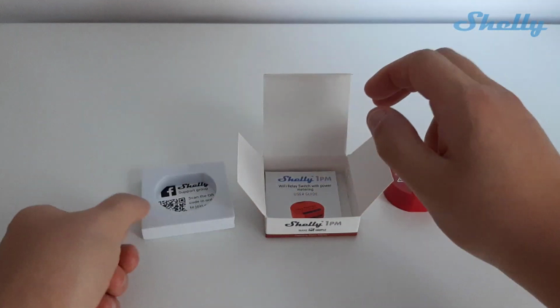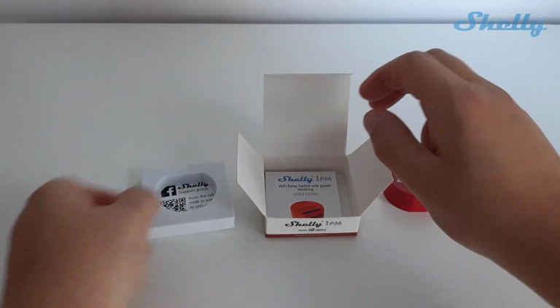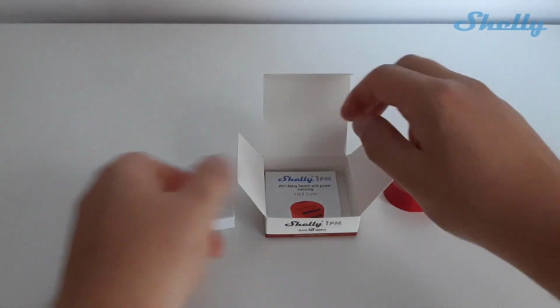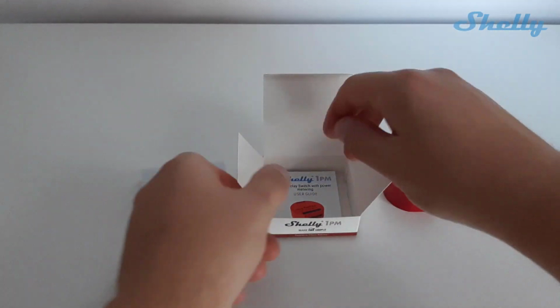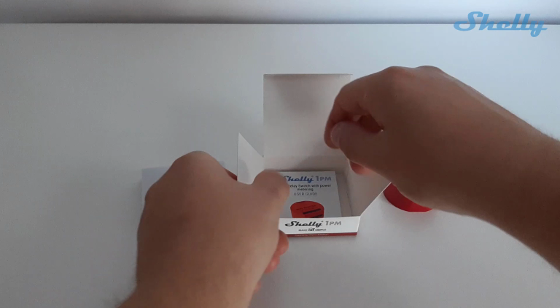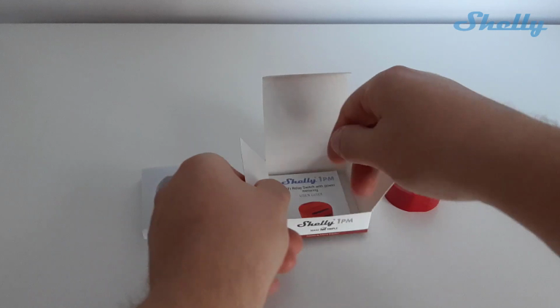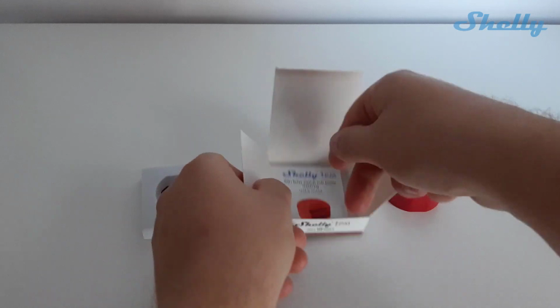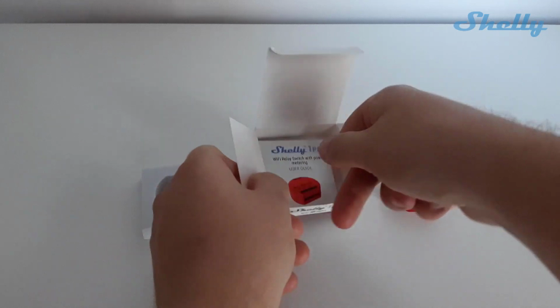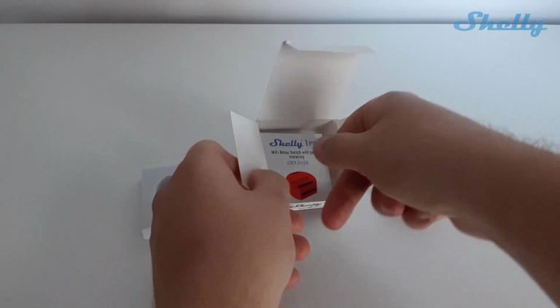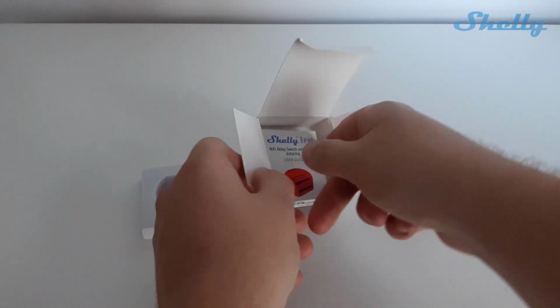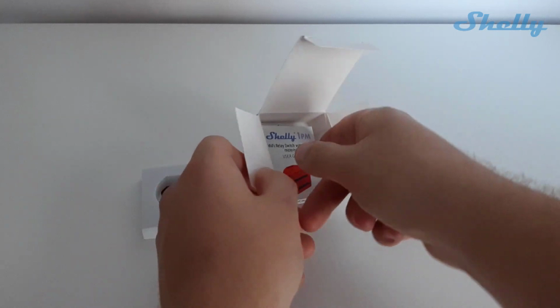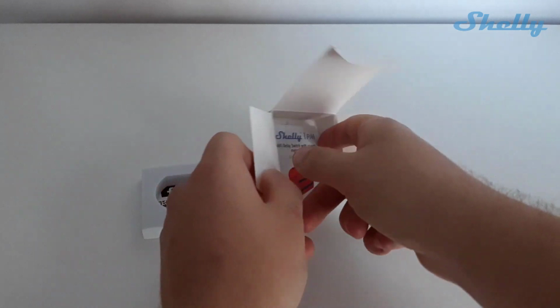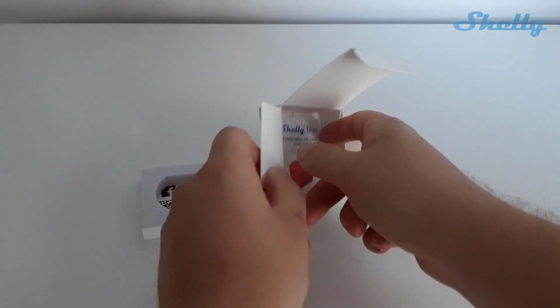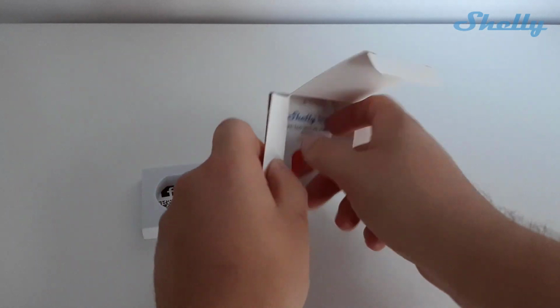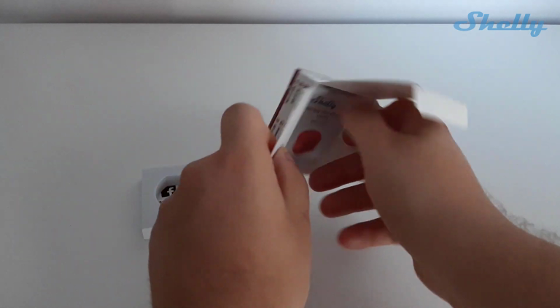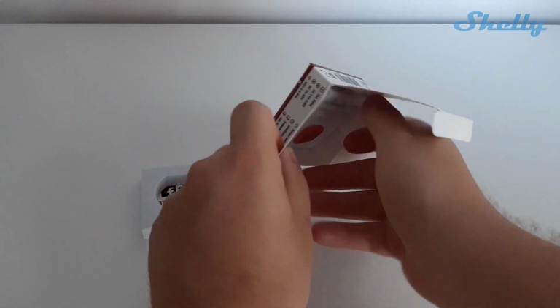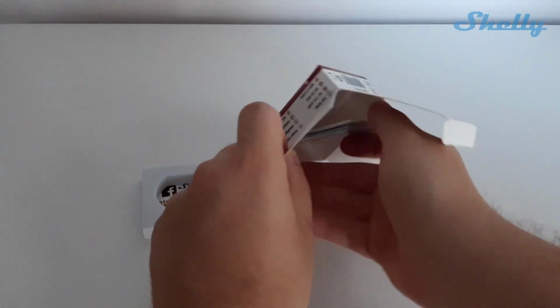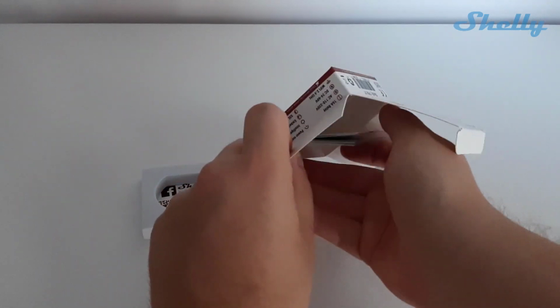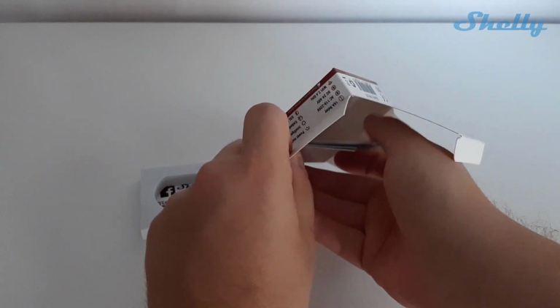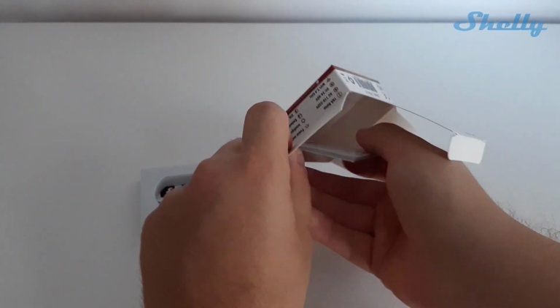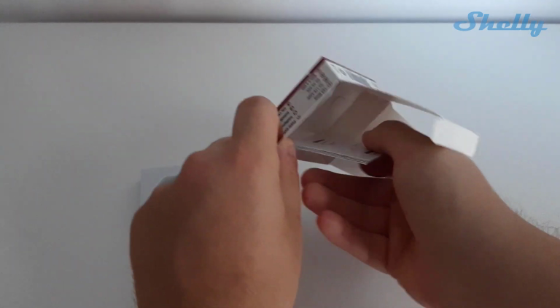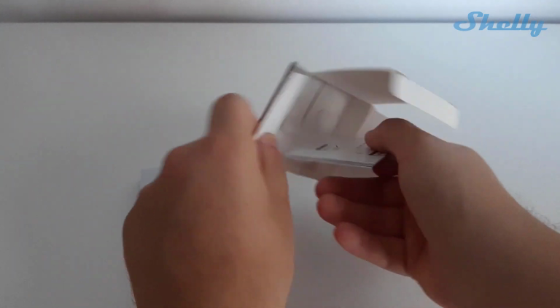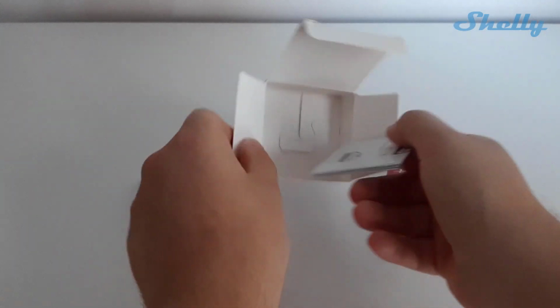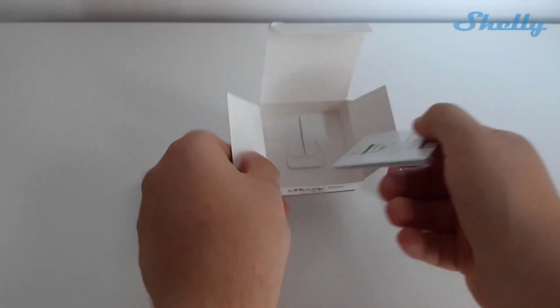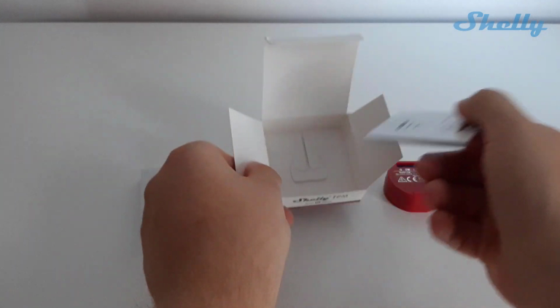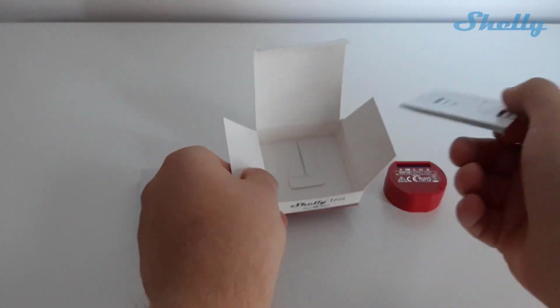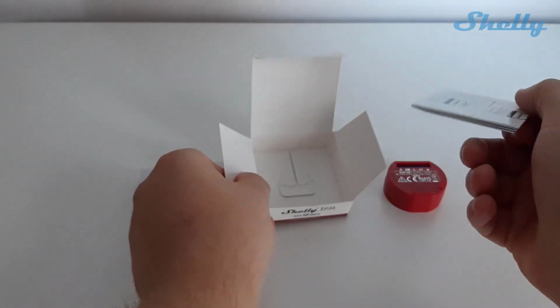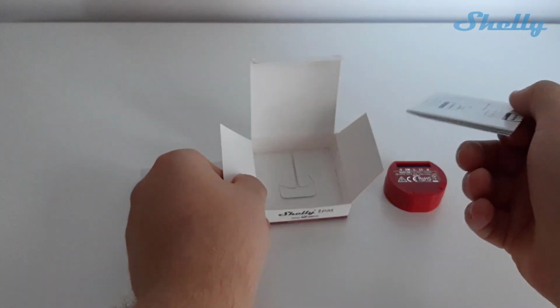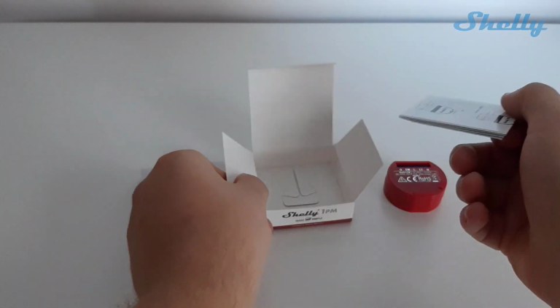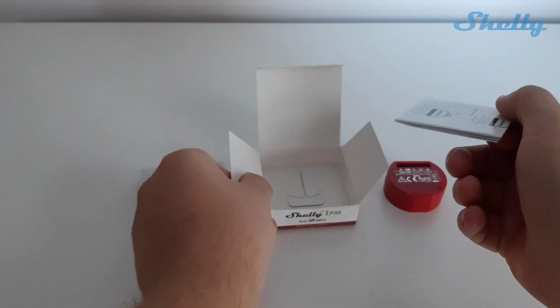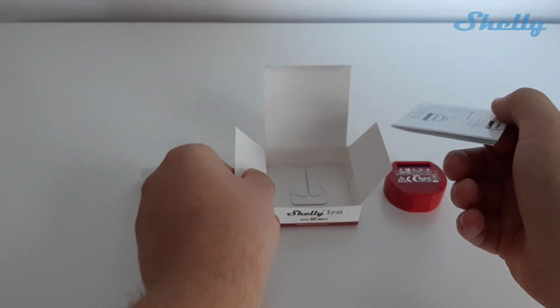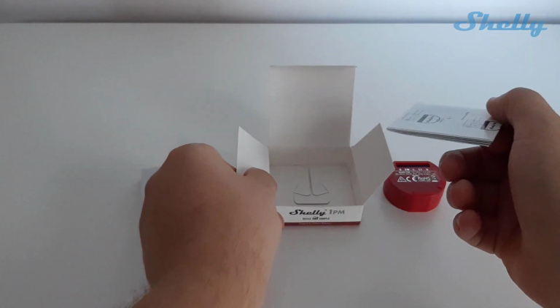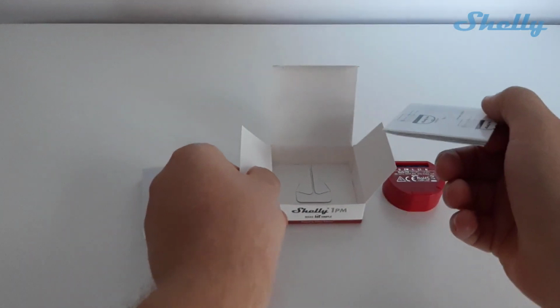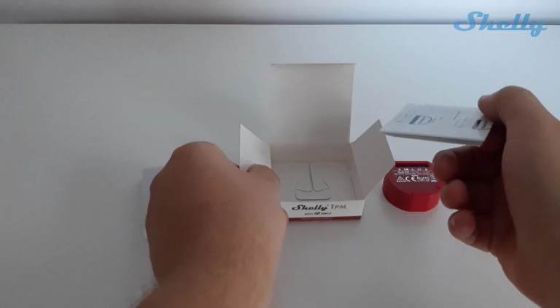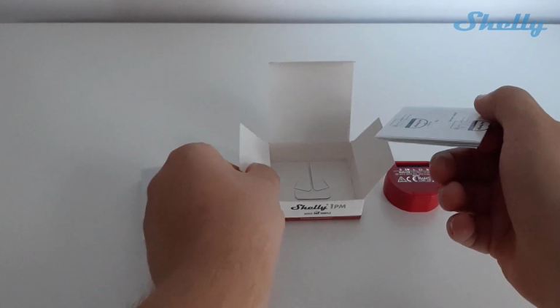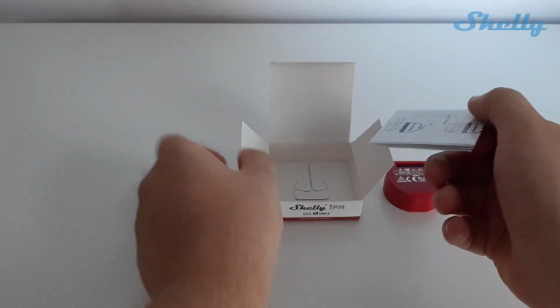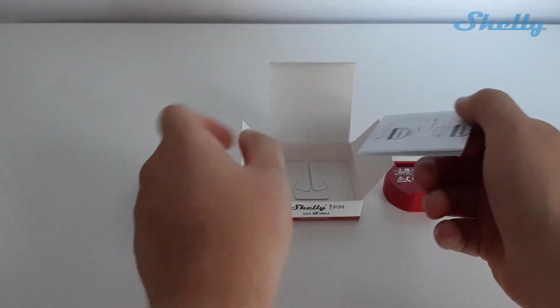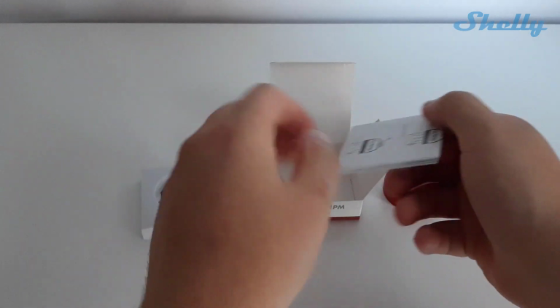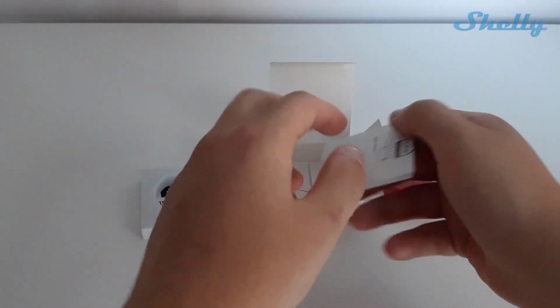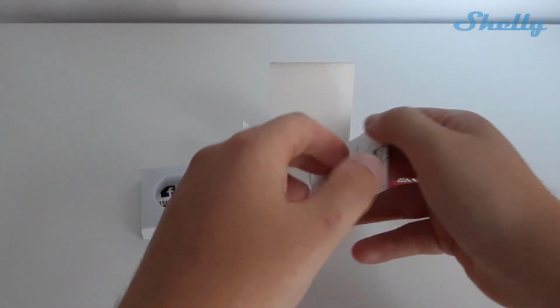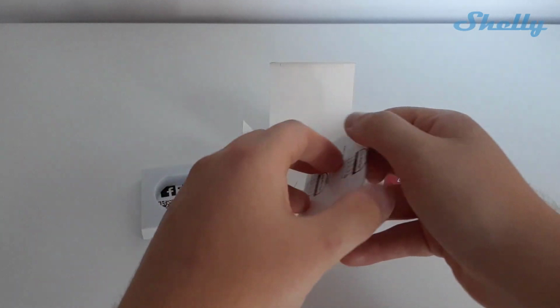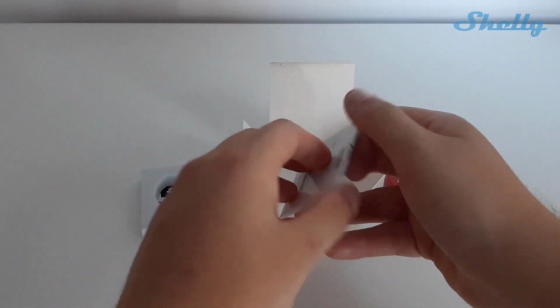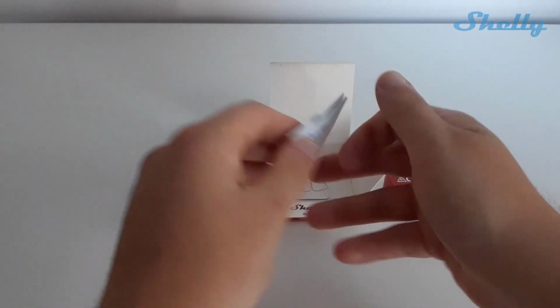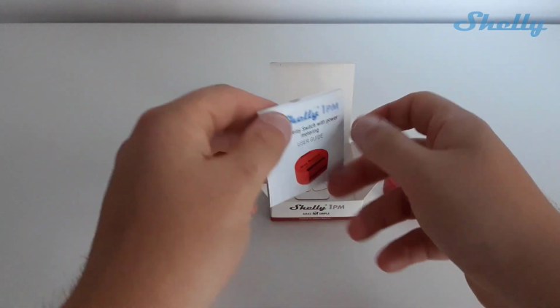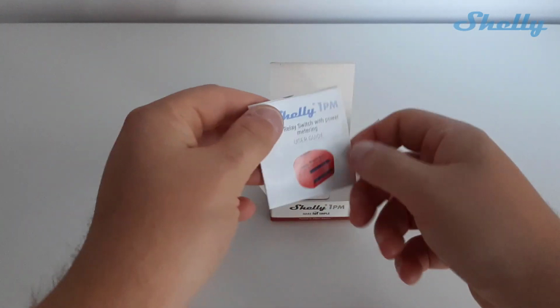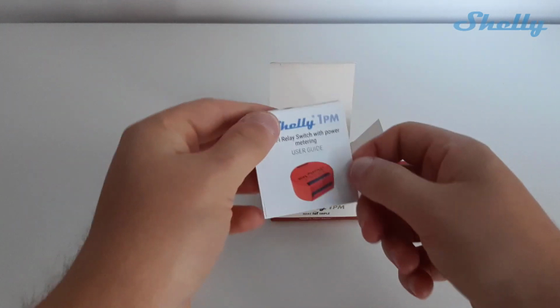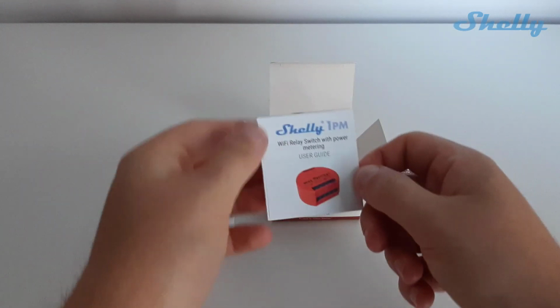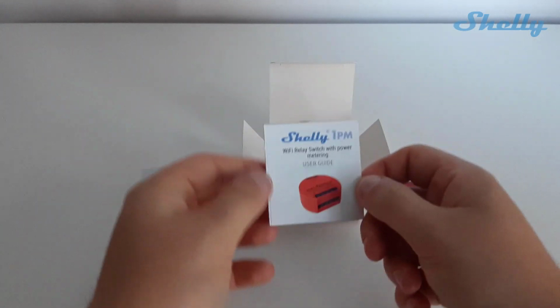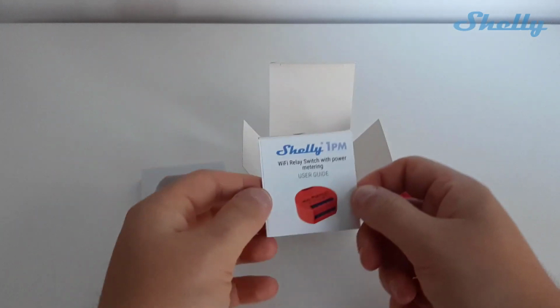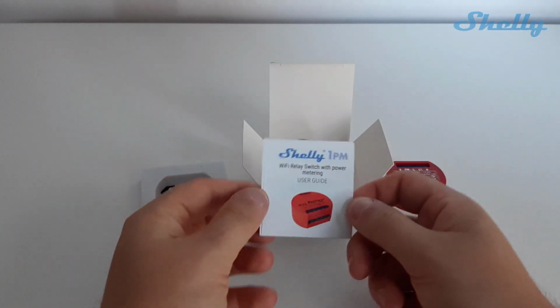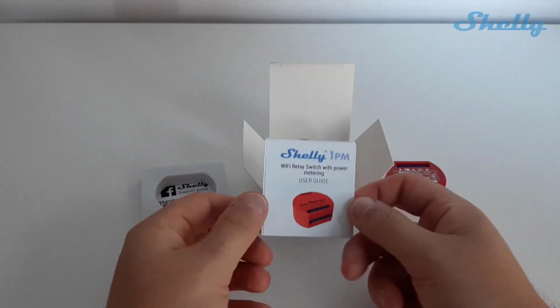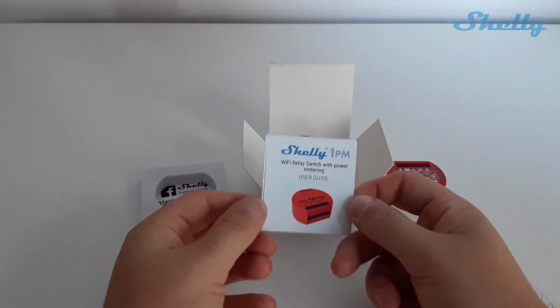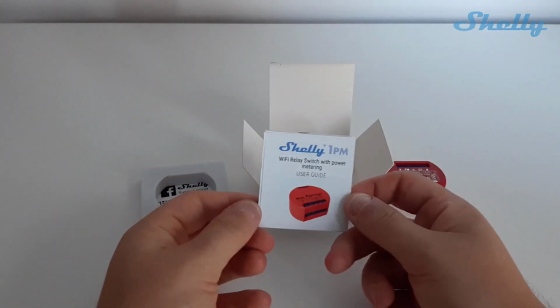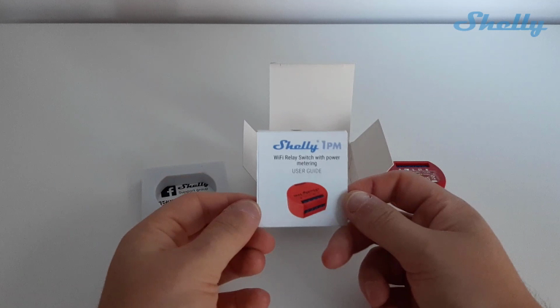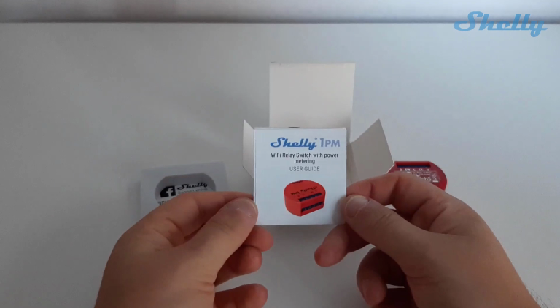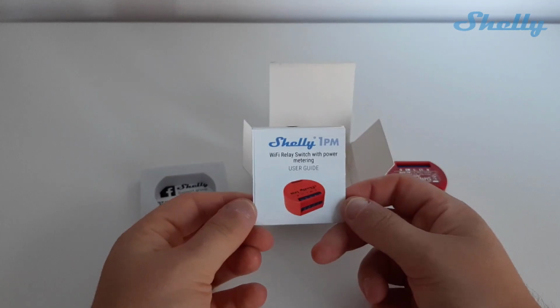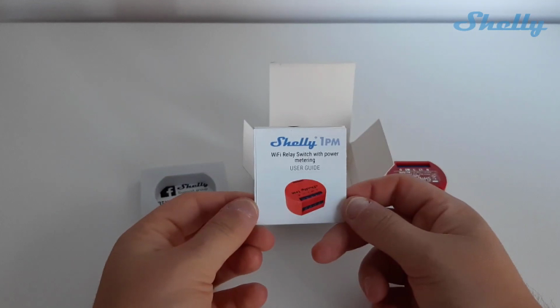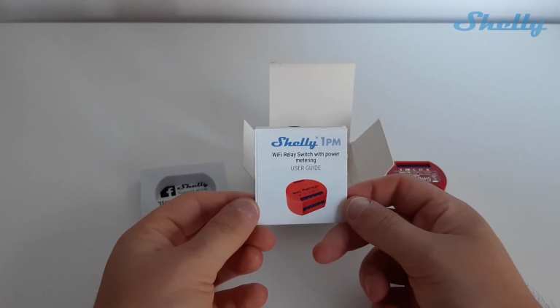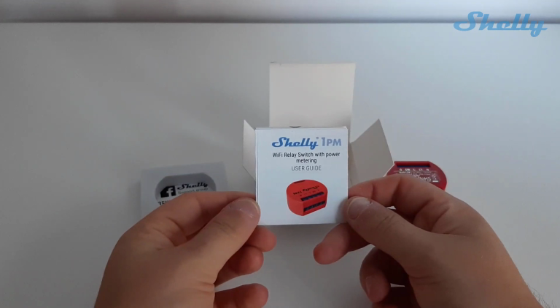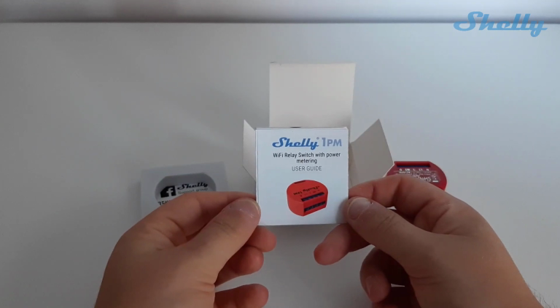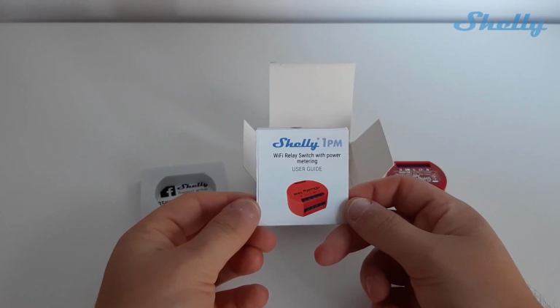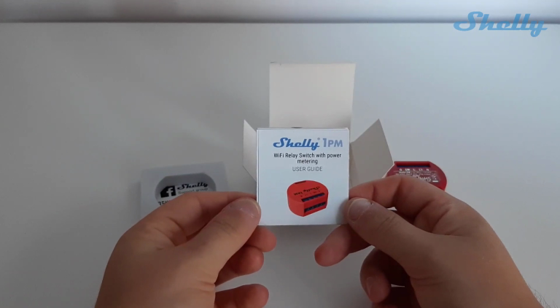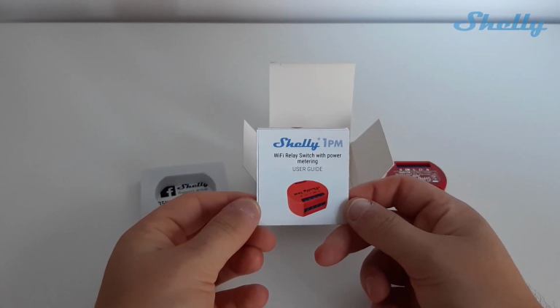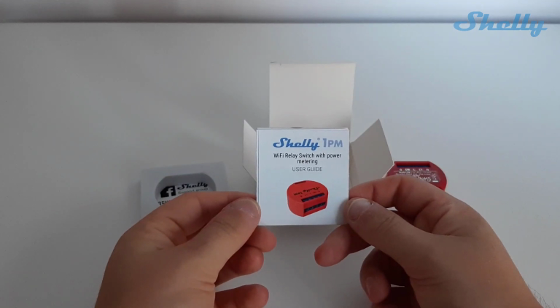In the box, there is a user guide, which will help you to wire the device according to the realization which you need.